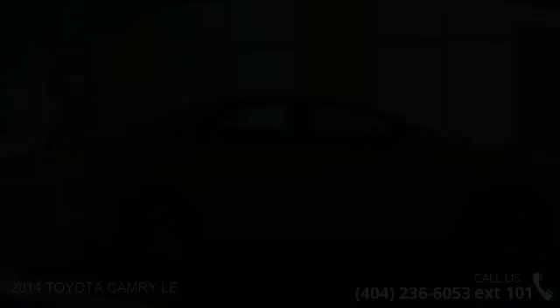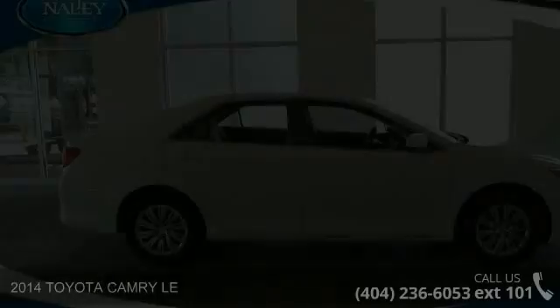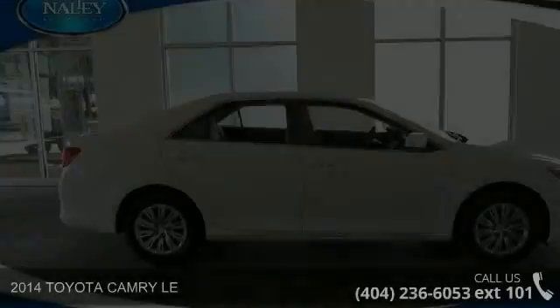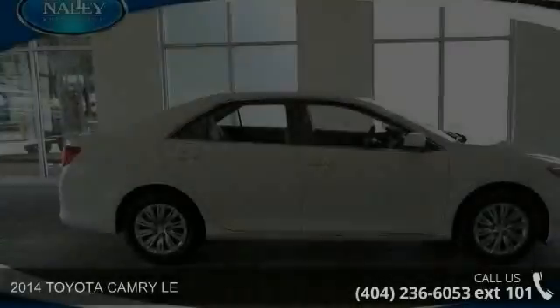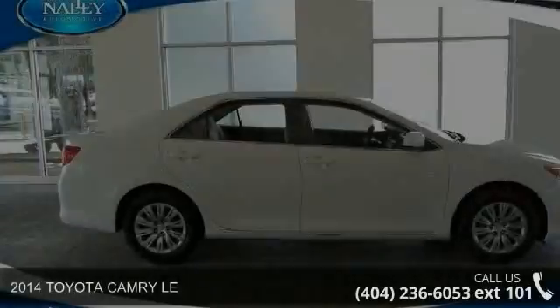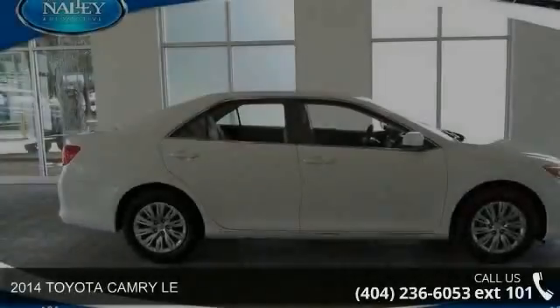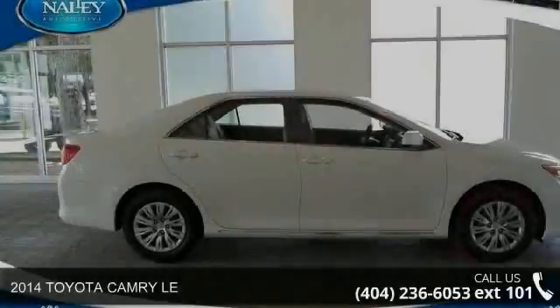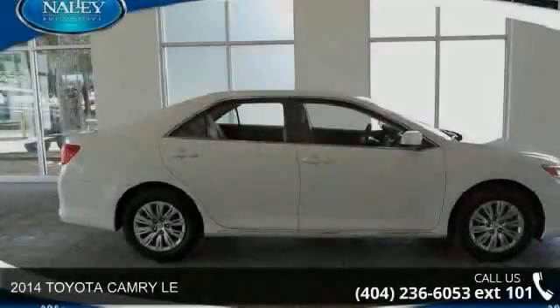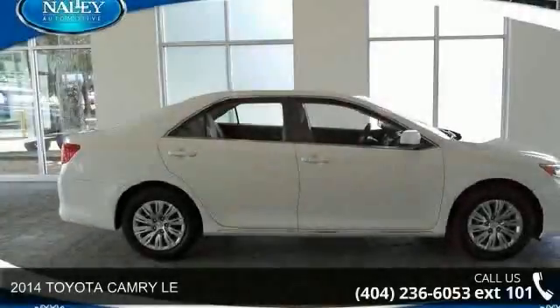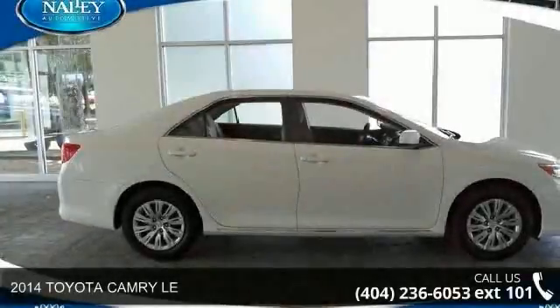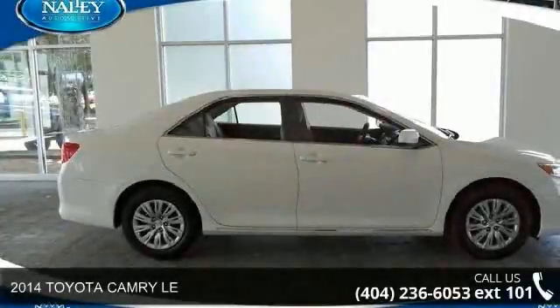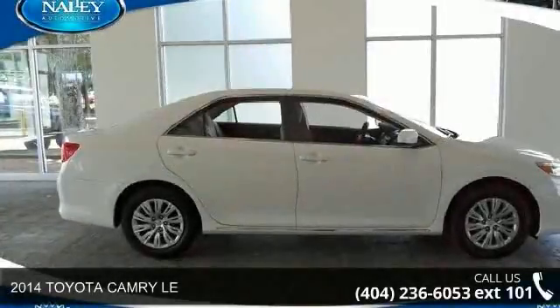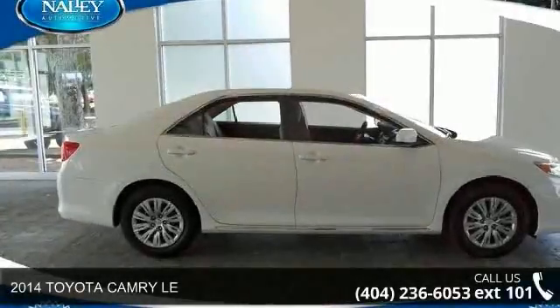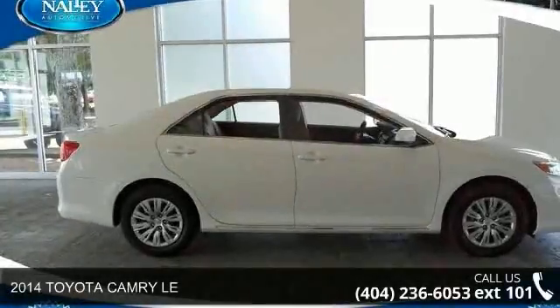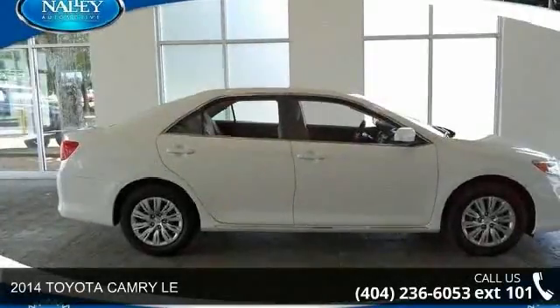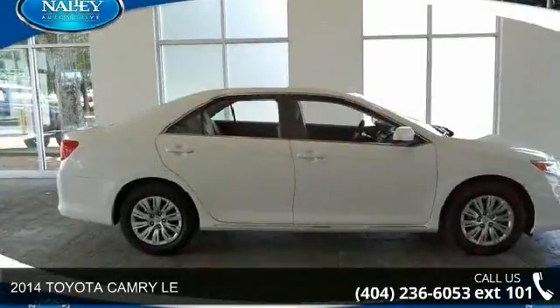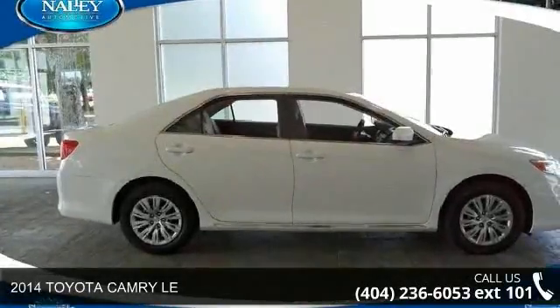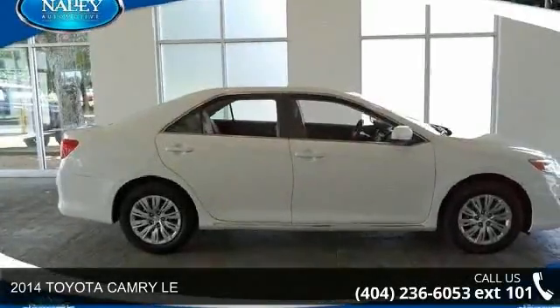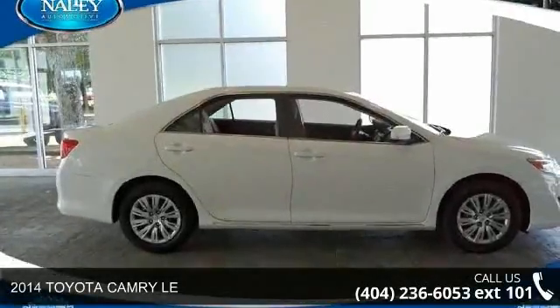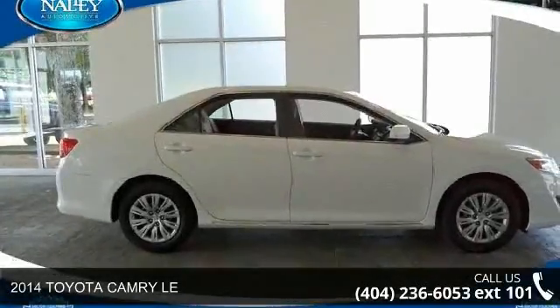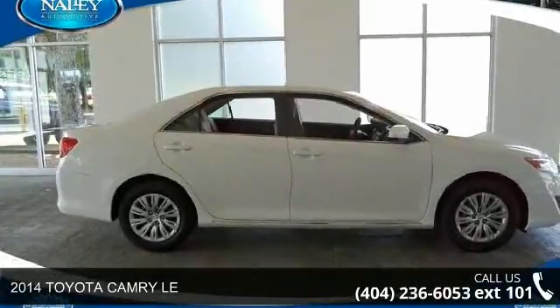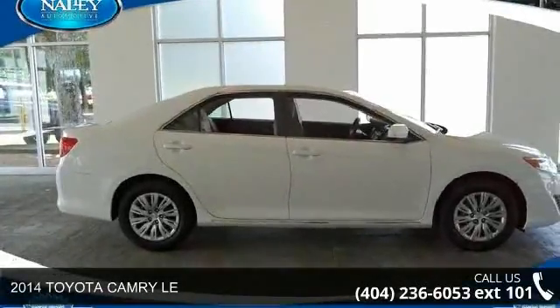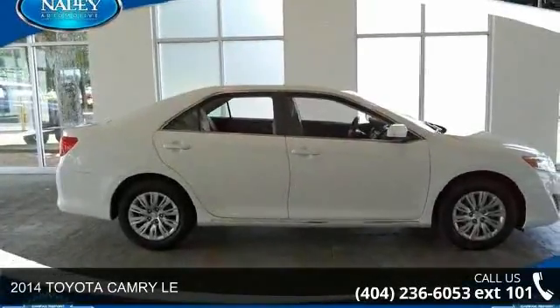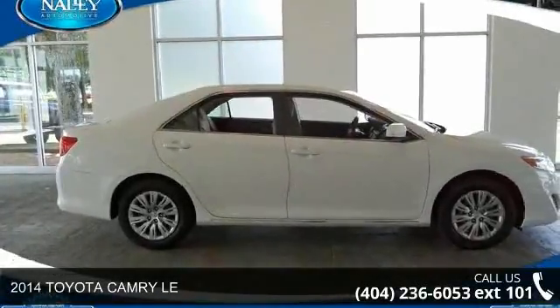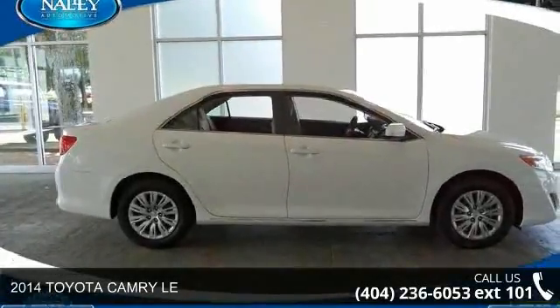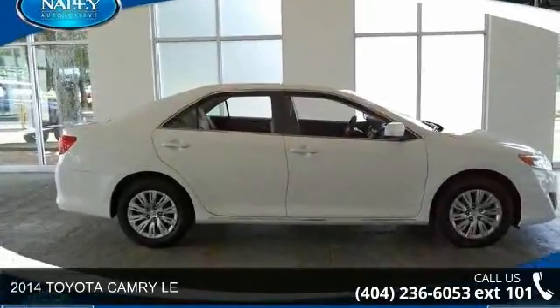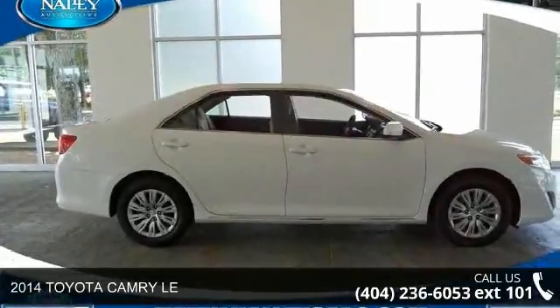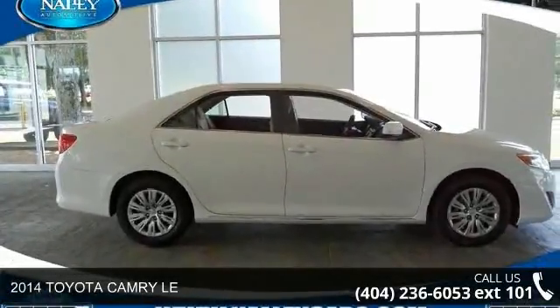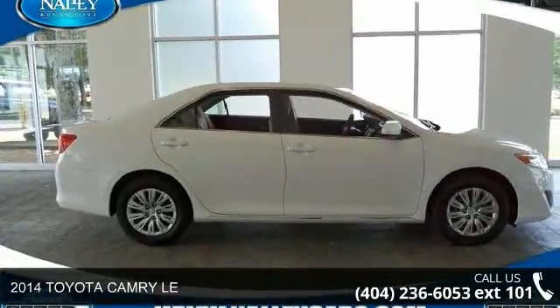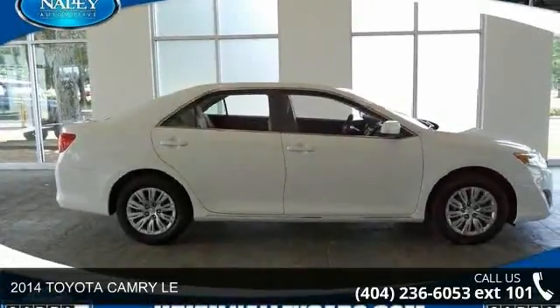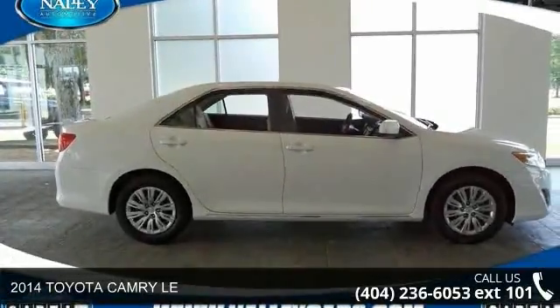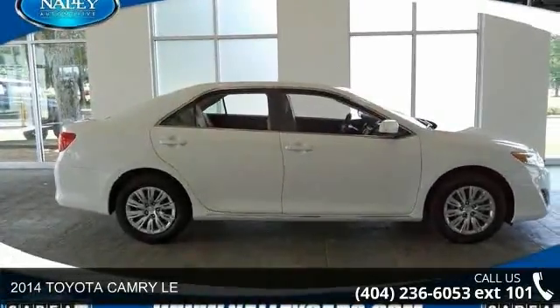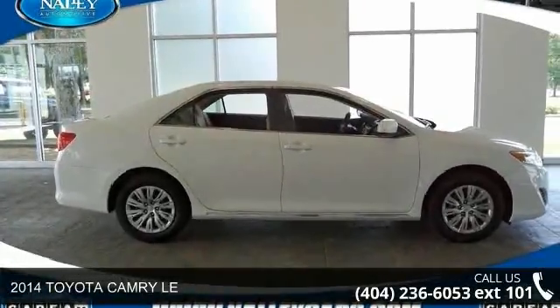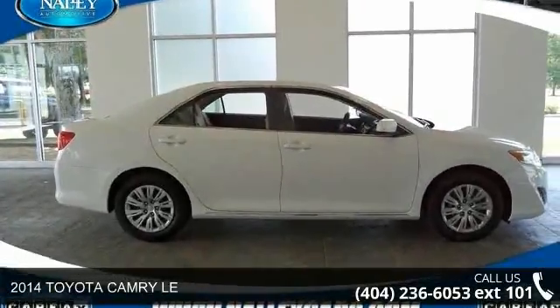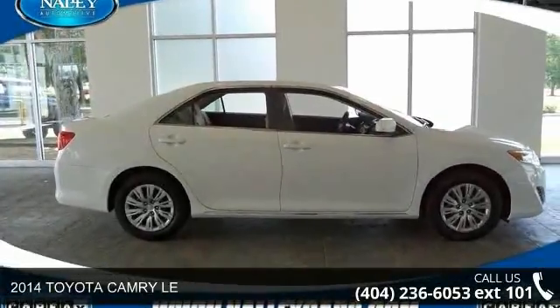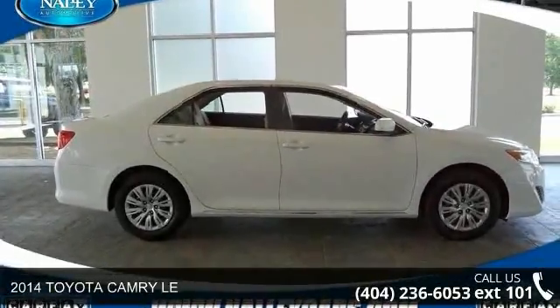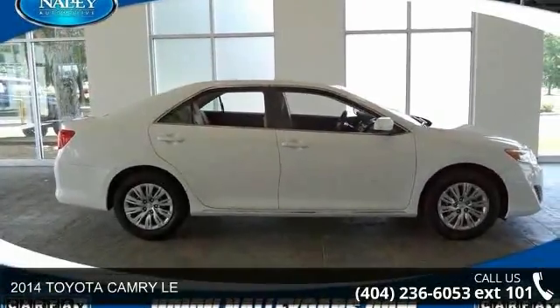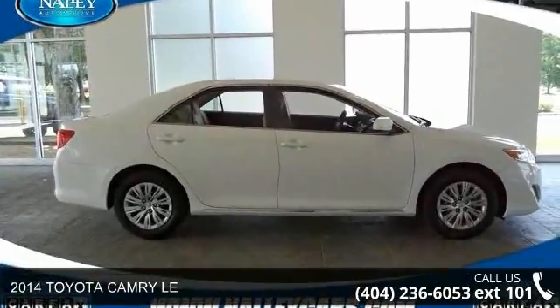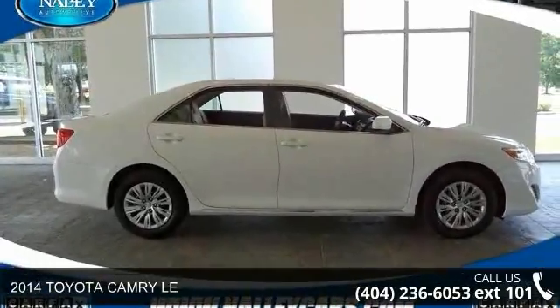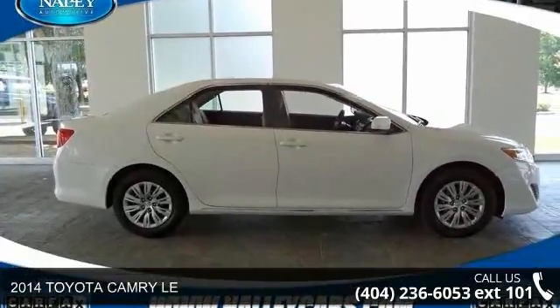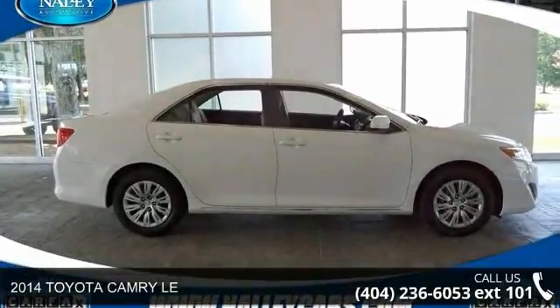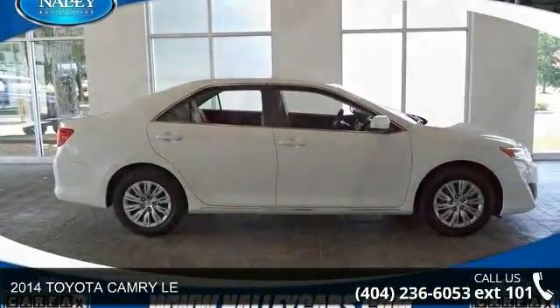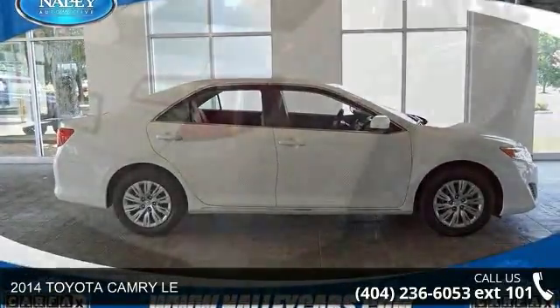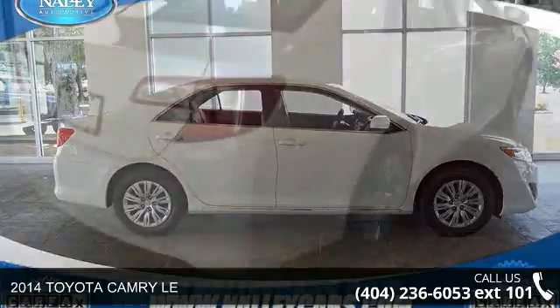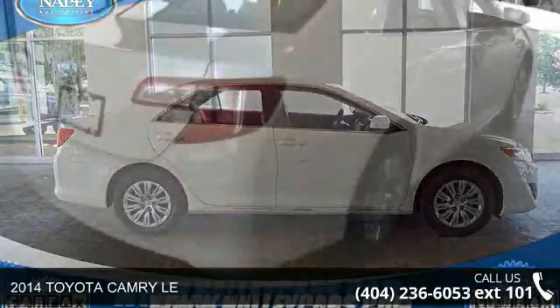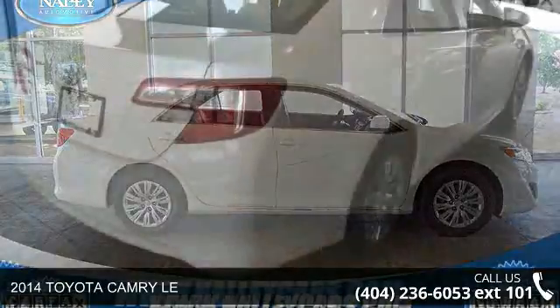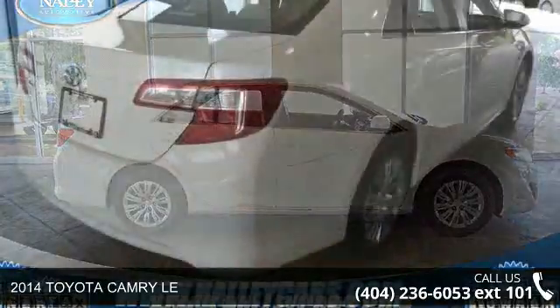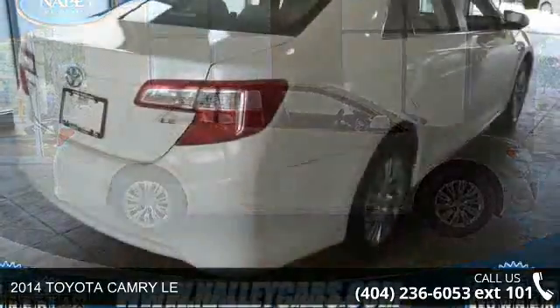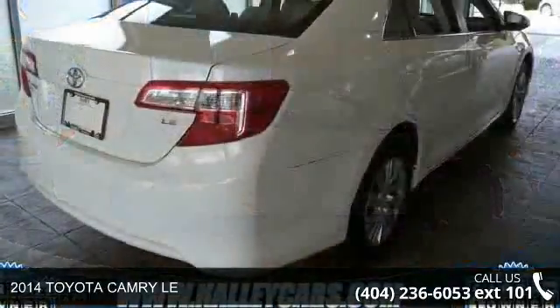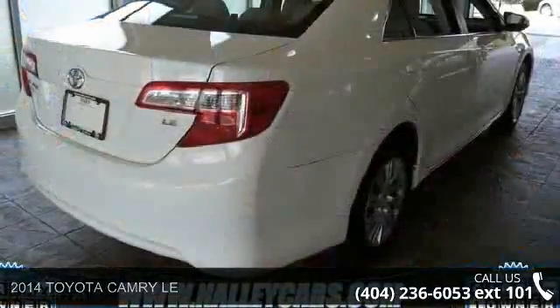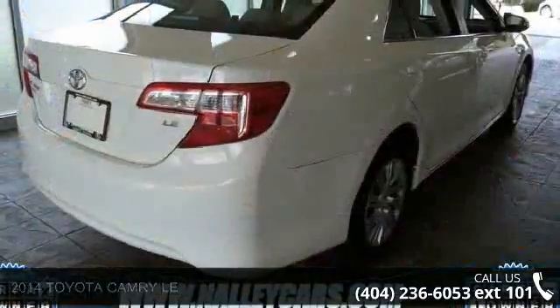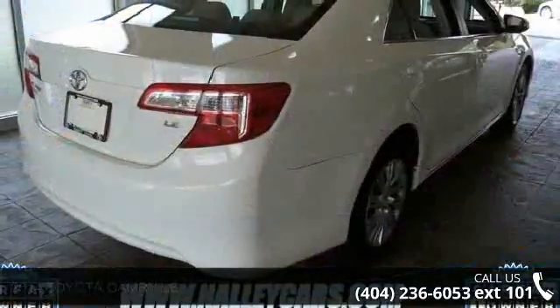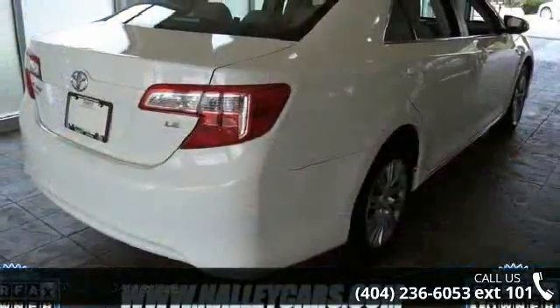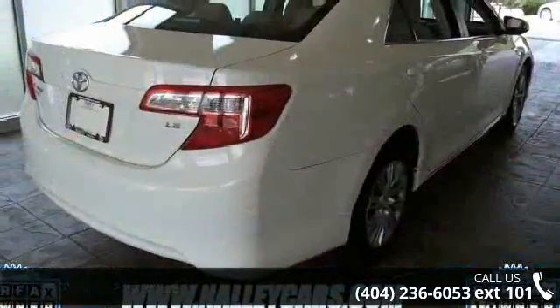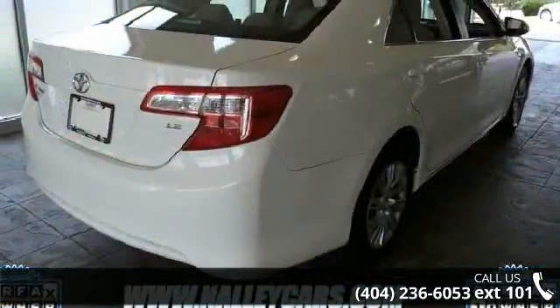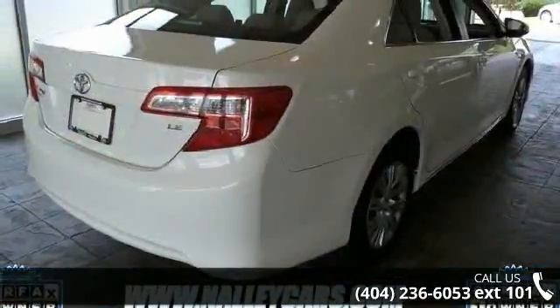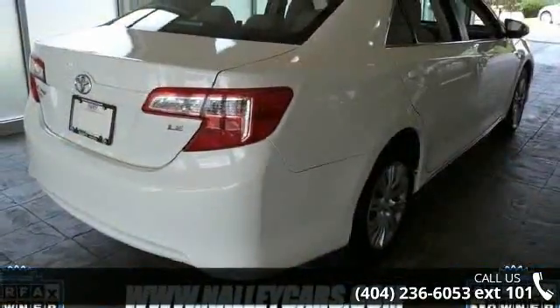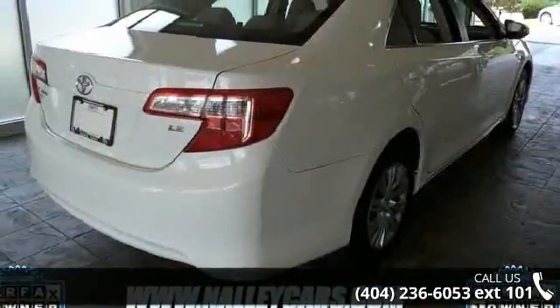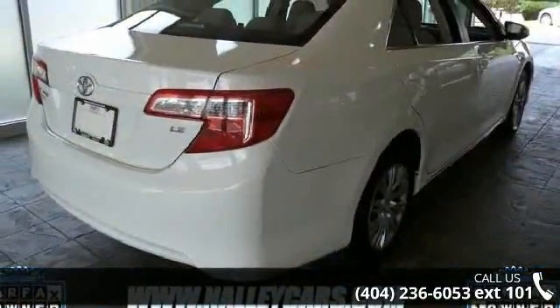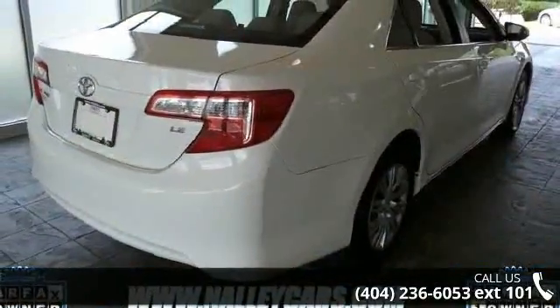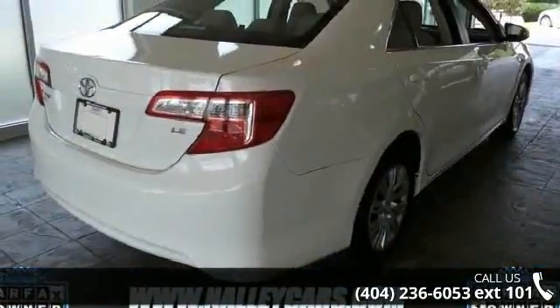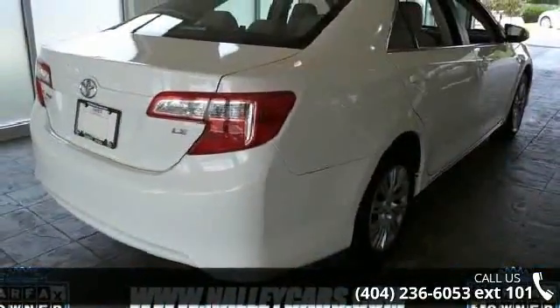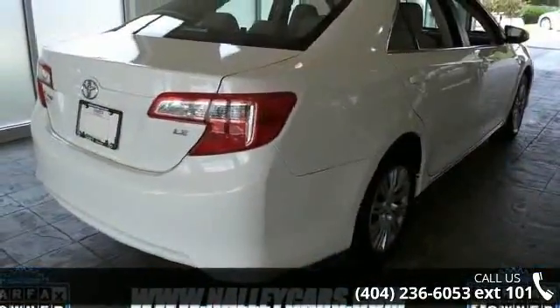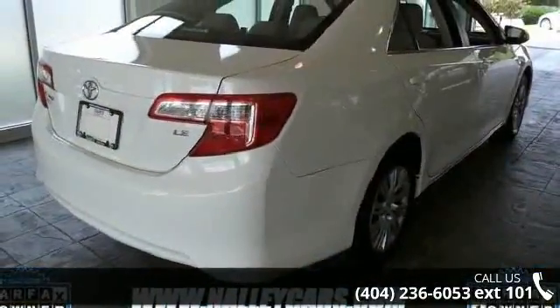Arrive in style with this 2014 Toyota Camry. If you are looking for a first-rate auto, this one could be yours today.